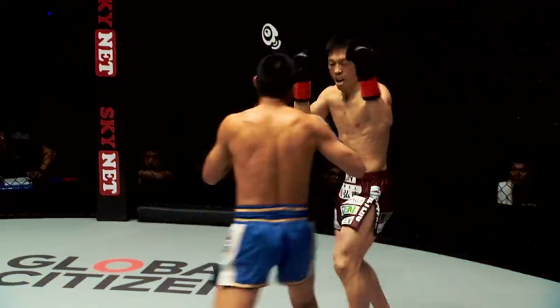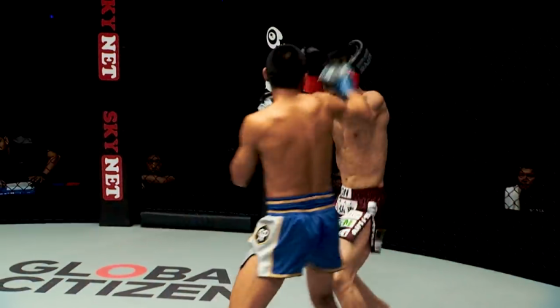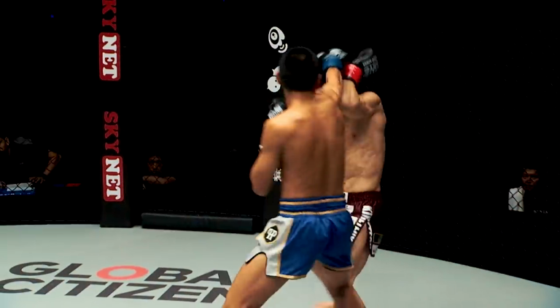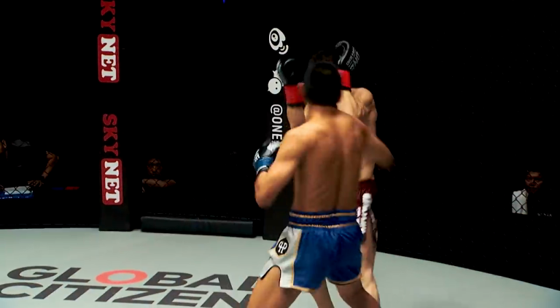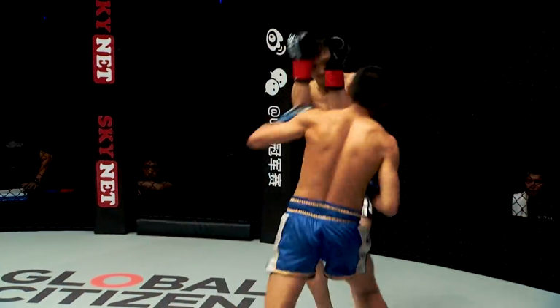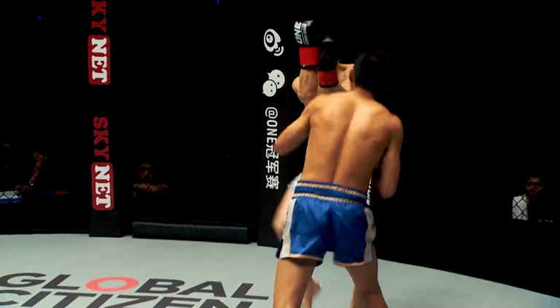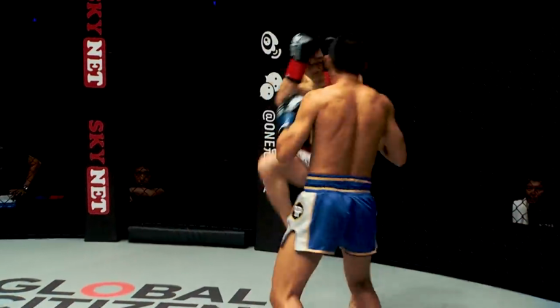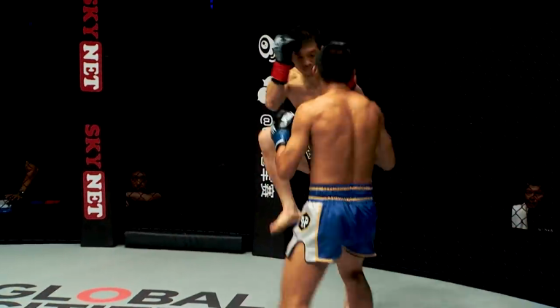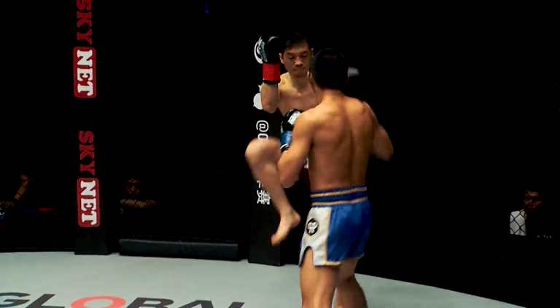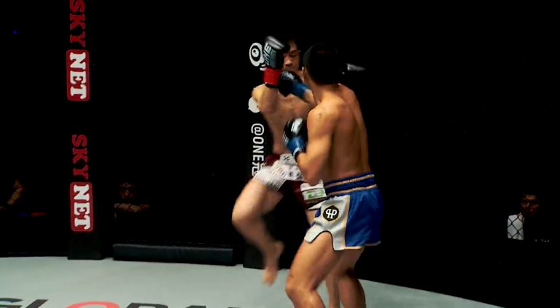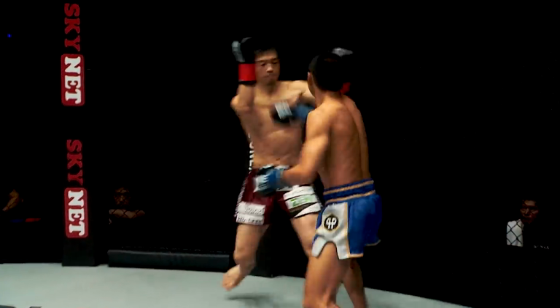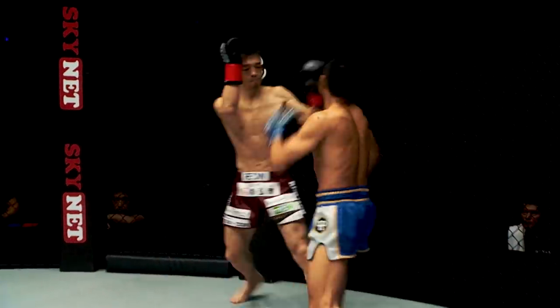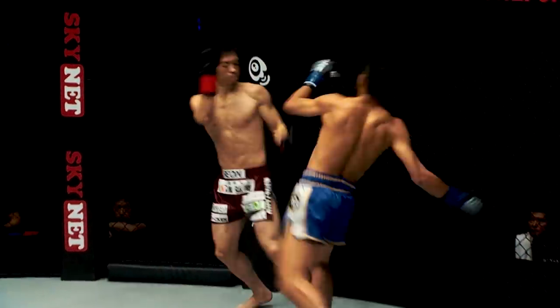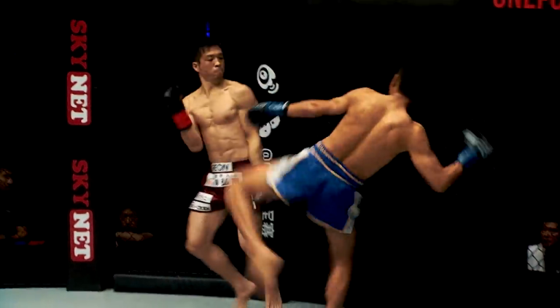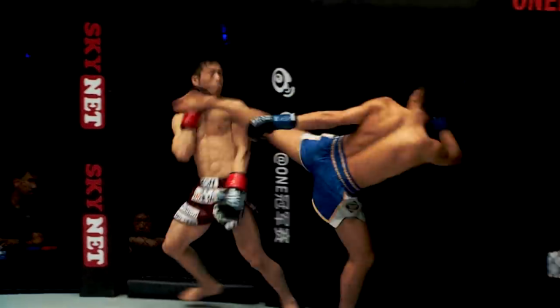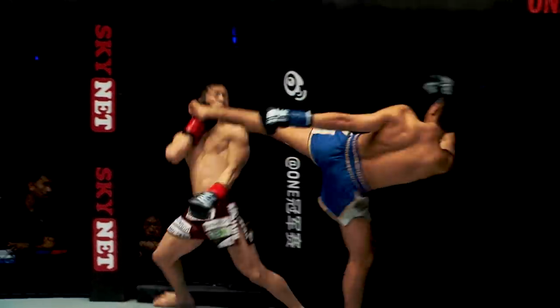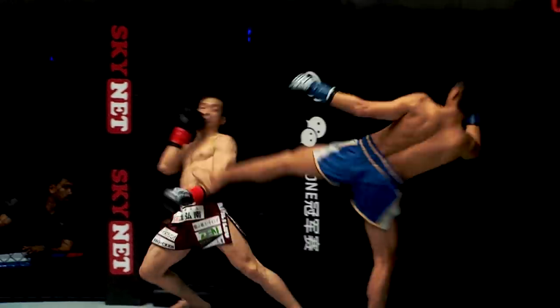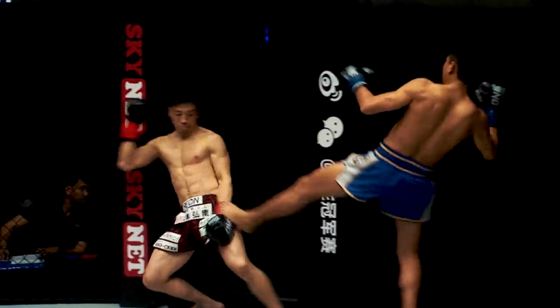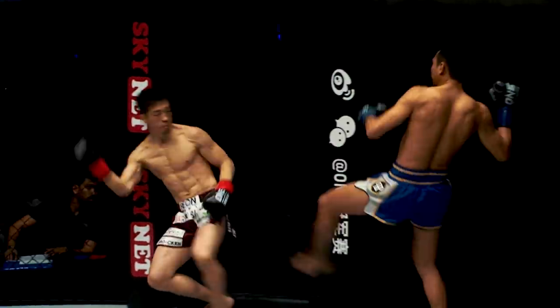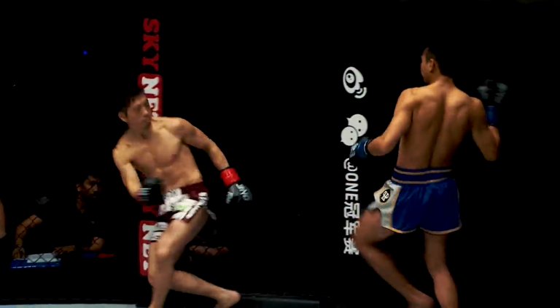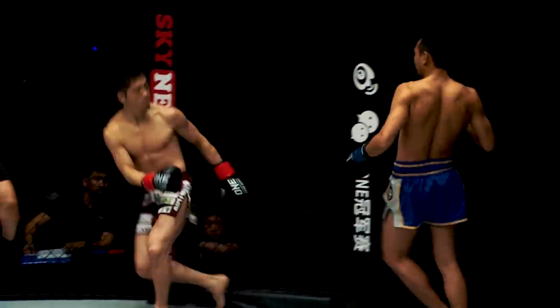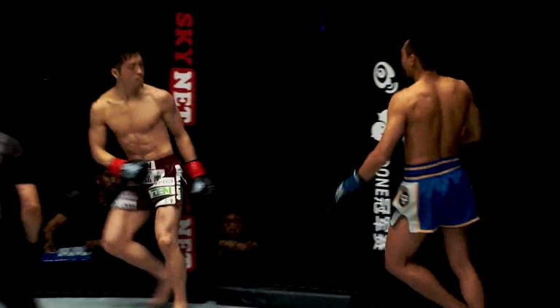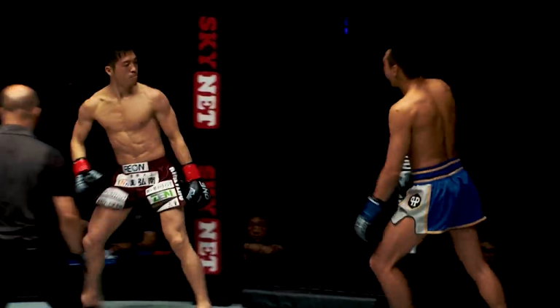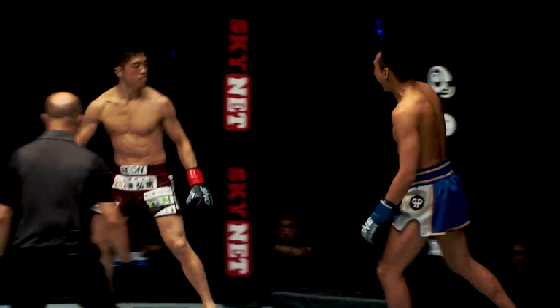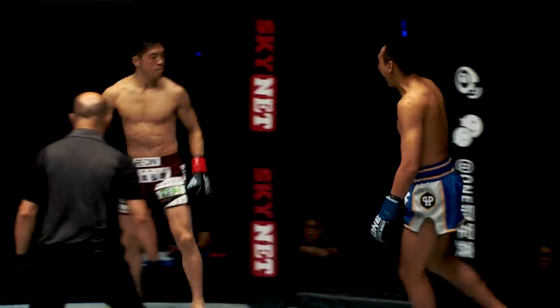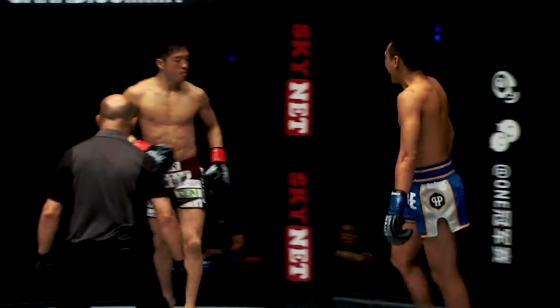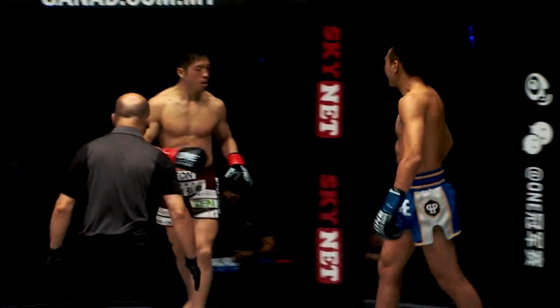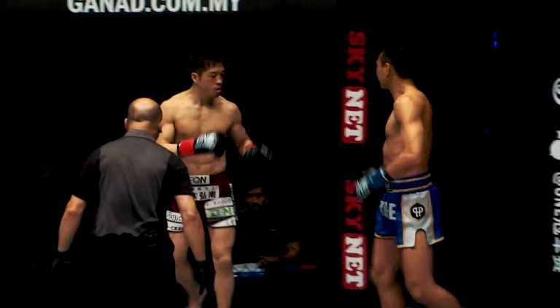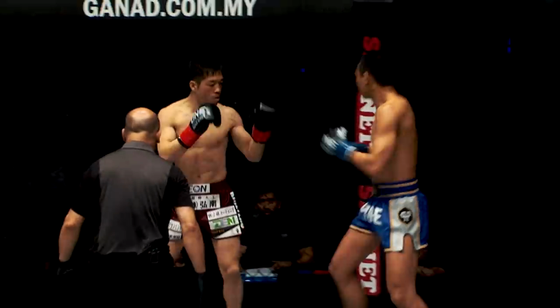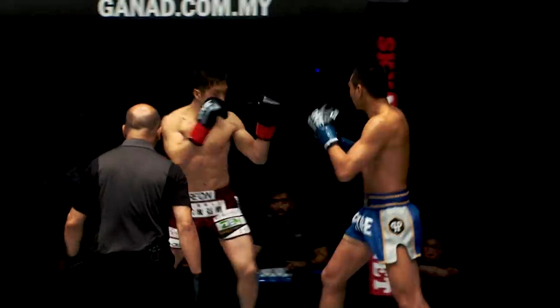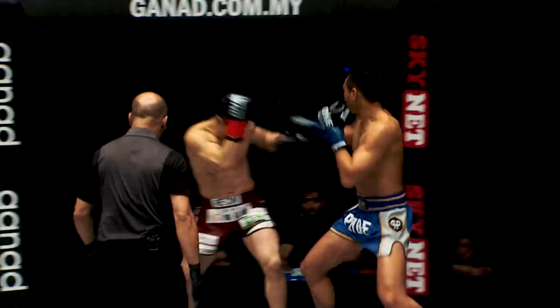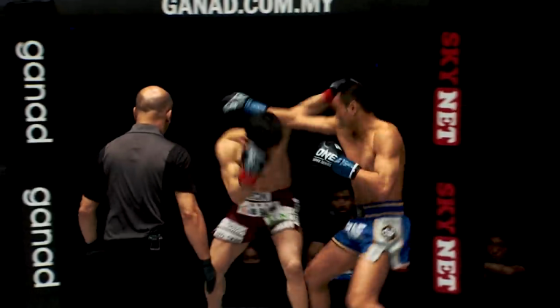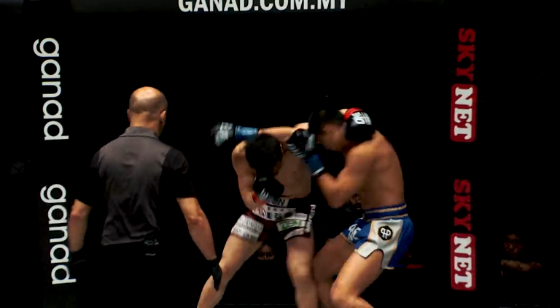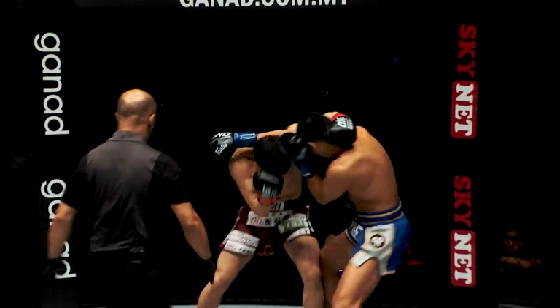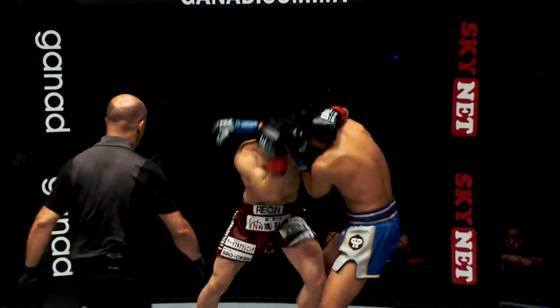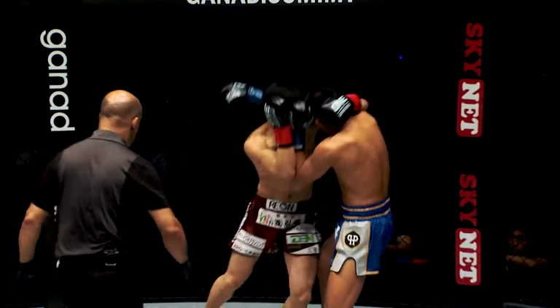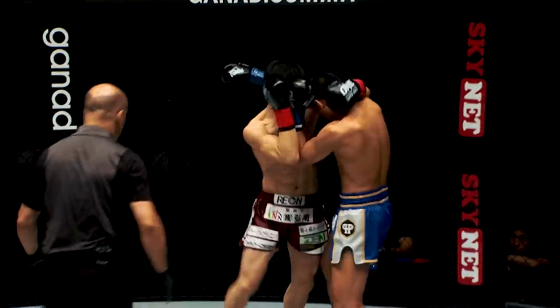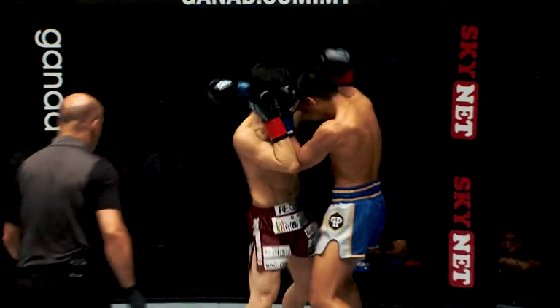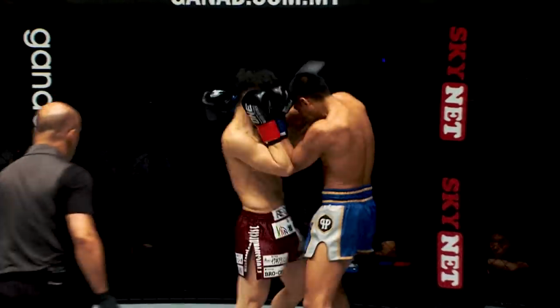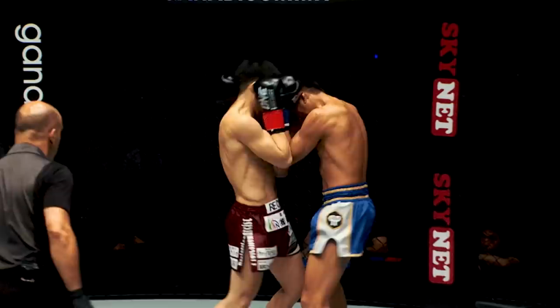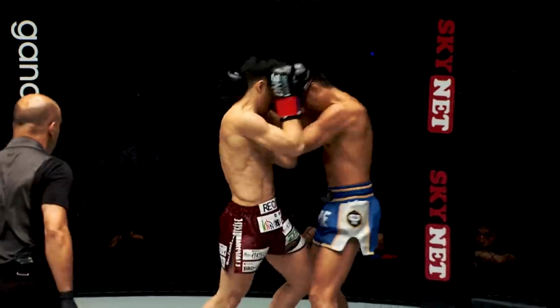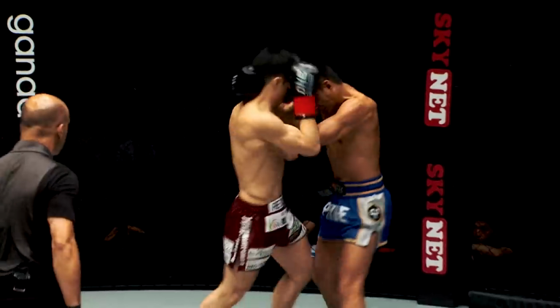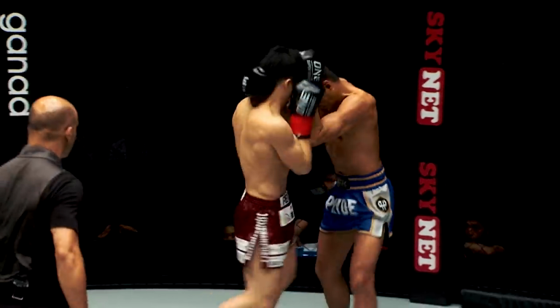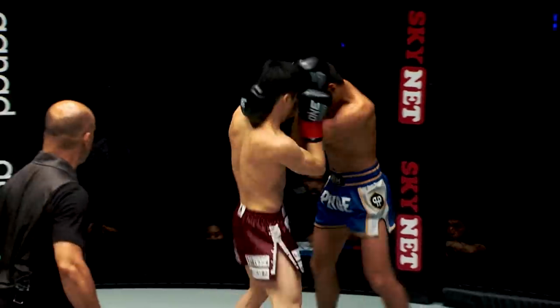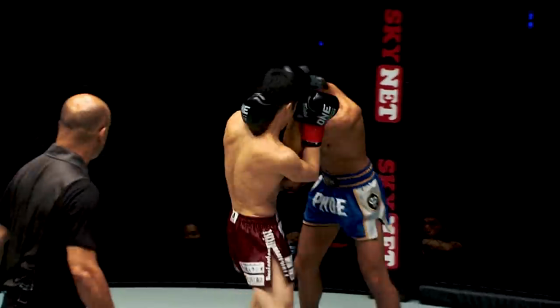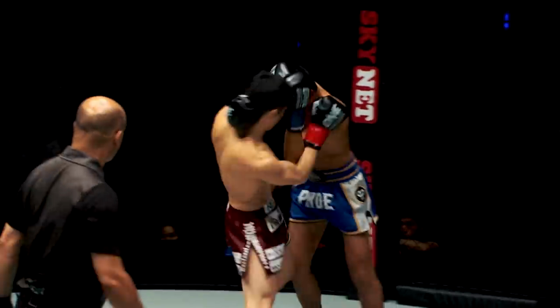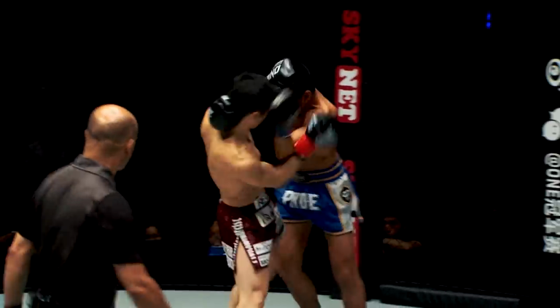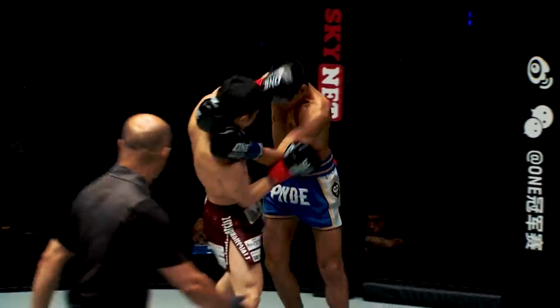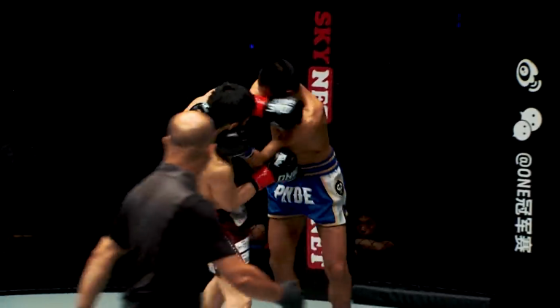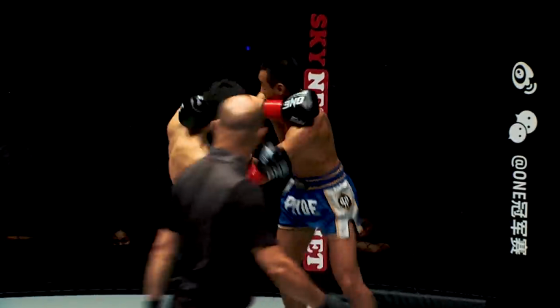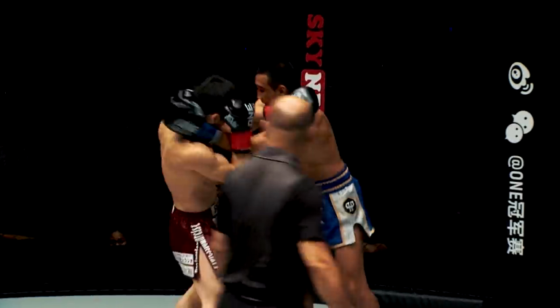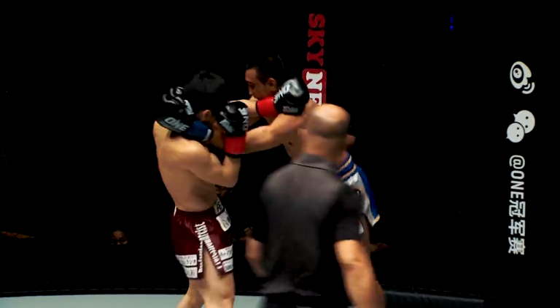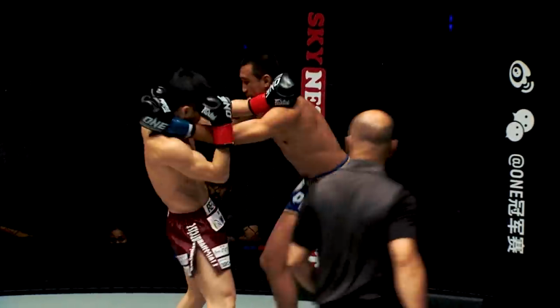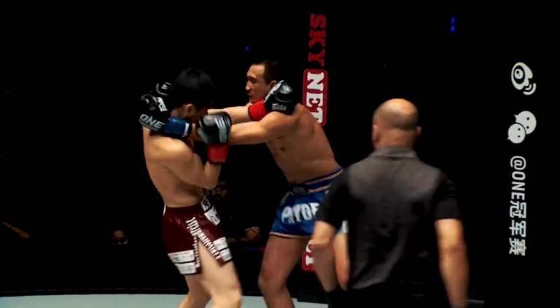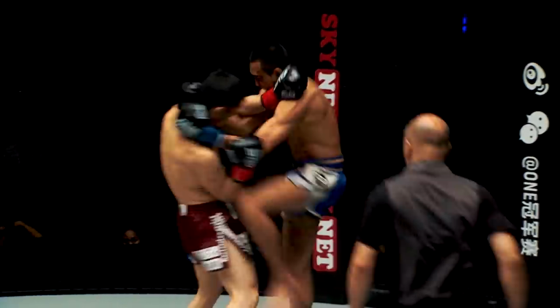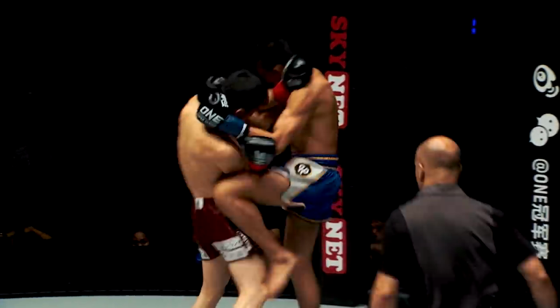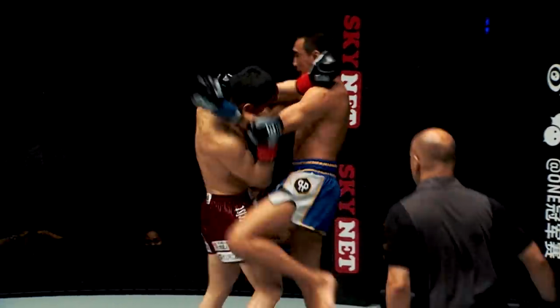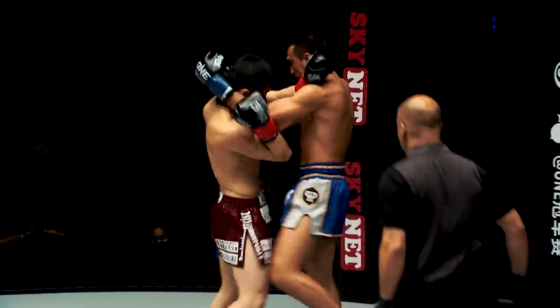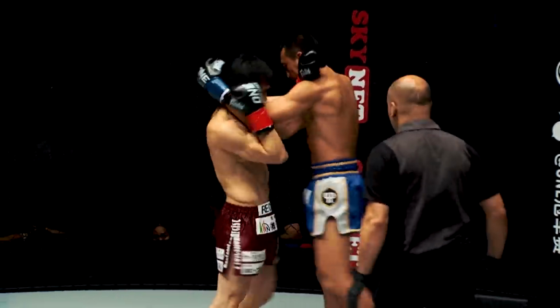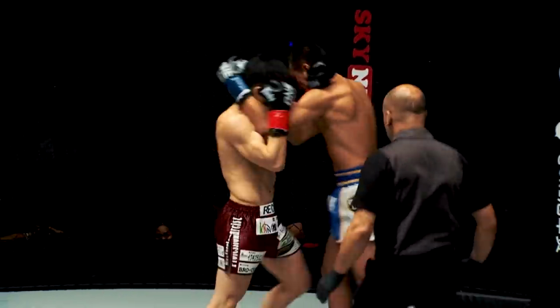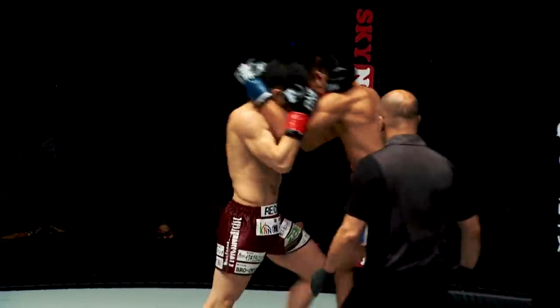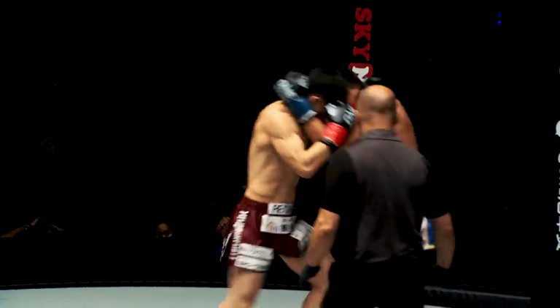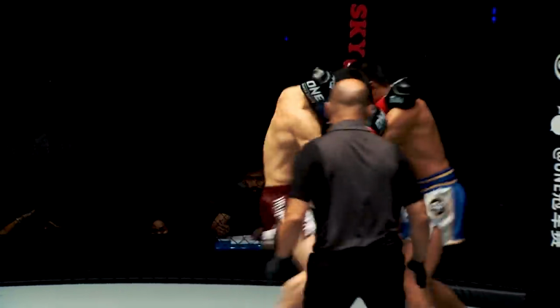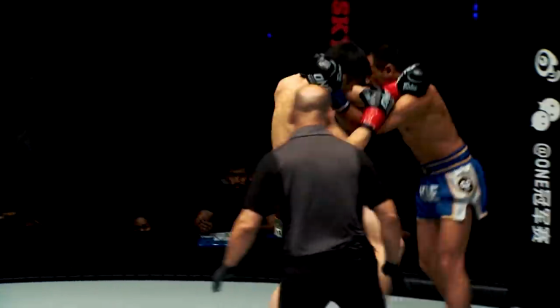You can't drop your right guard against a southpaw, that's what's gonna happen. They'll punch you with the left, and they'll kick you with the left.